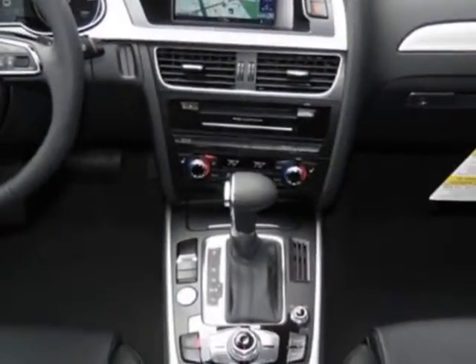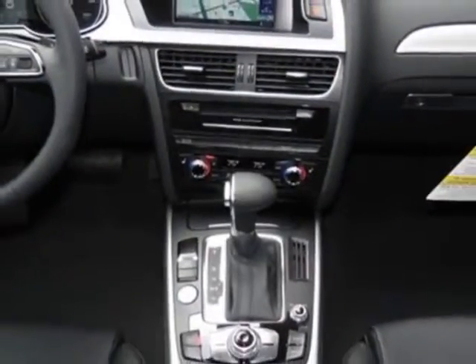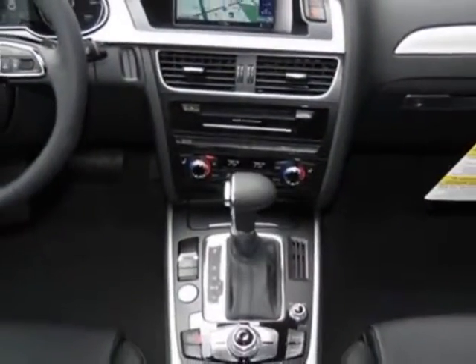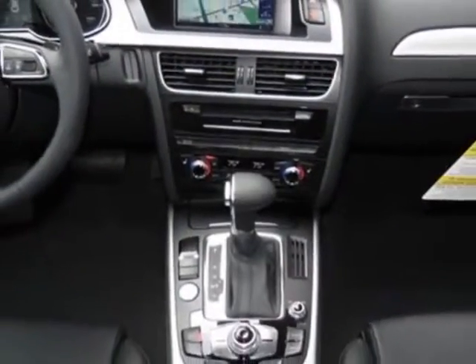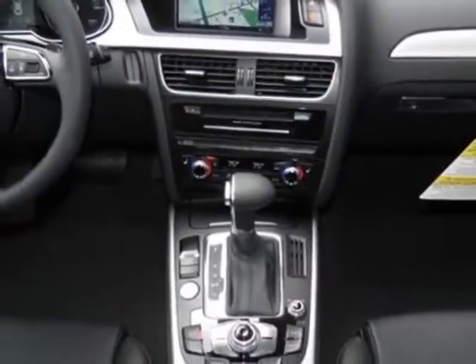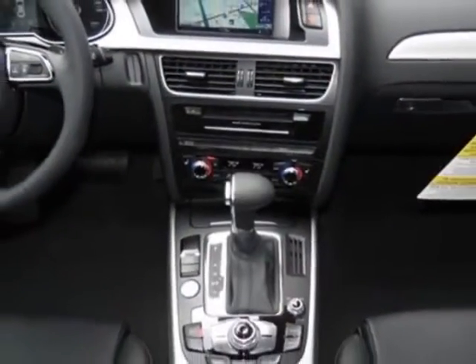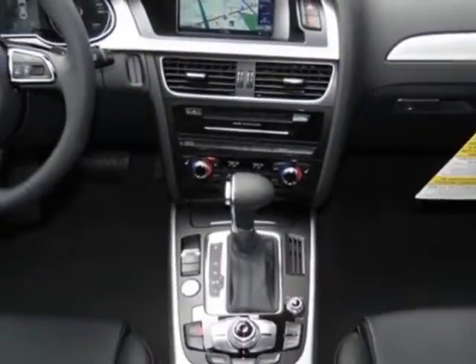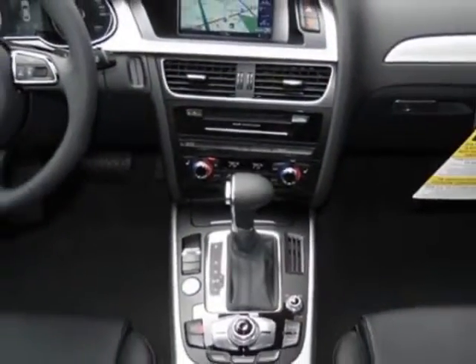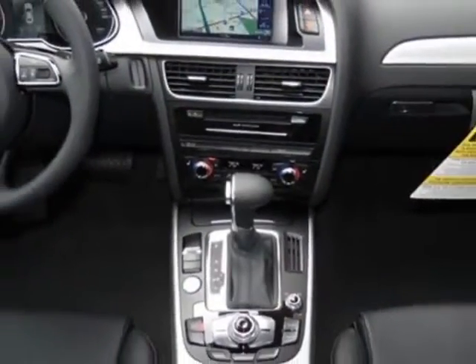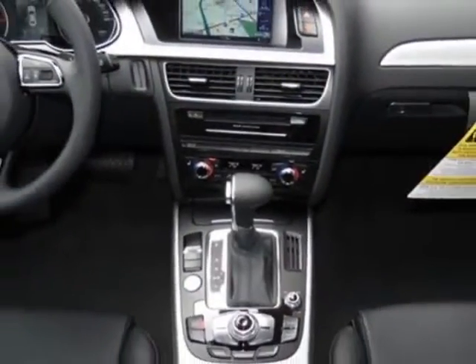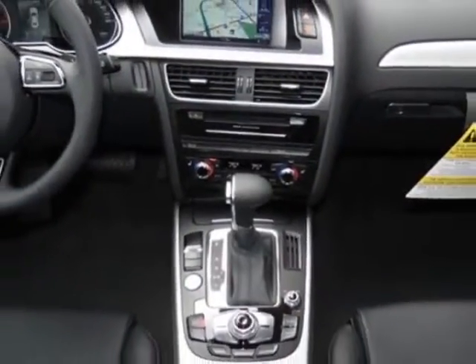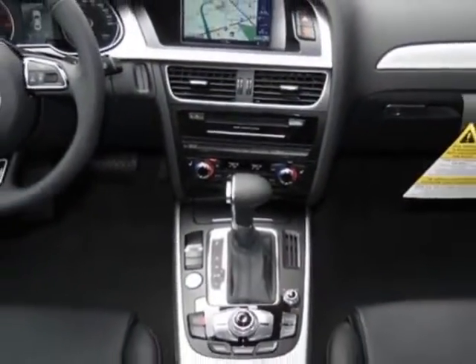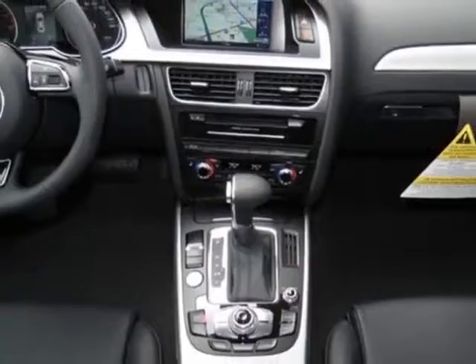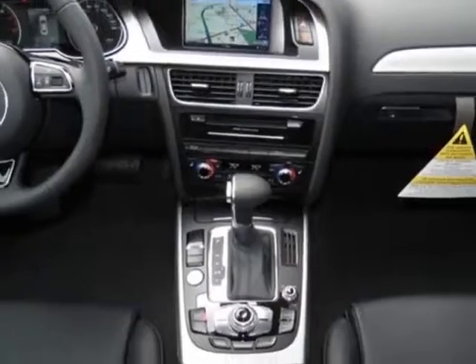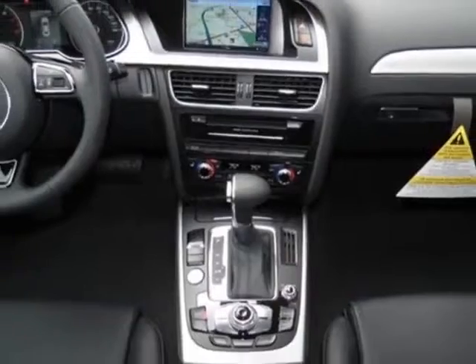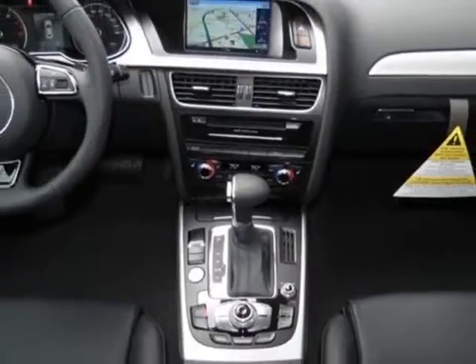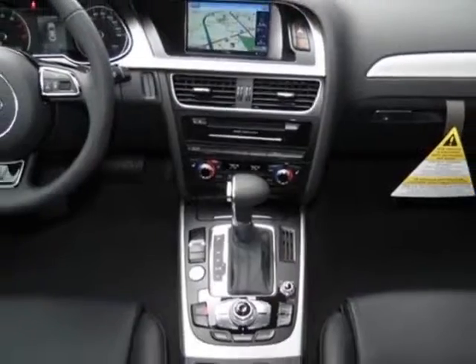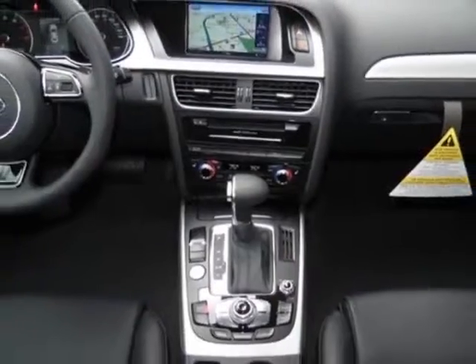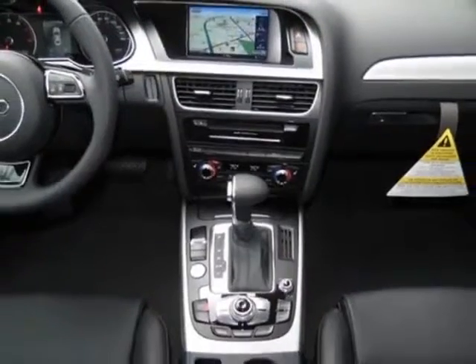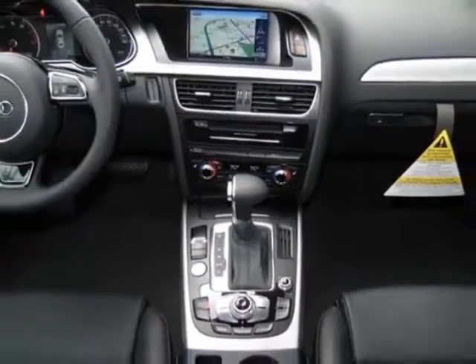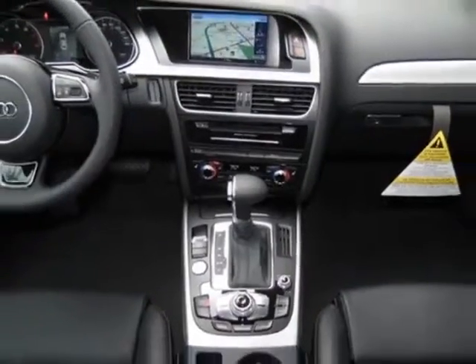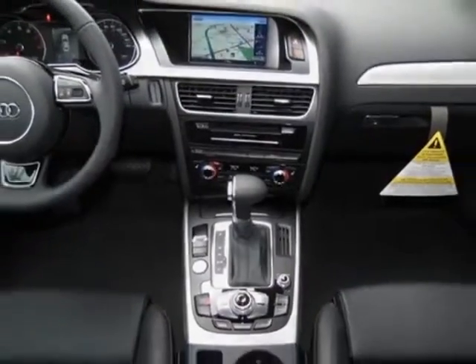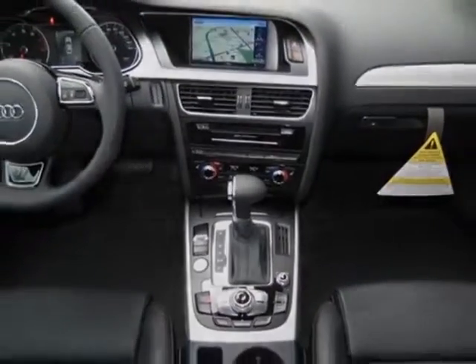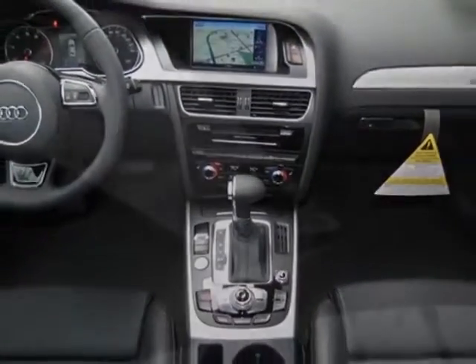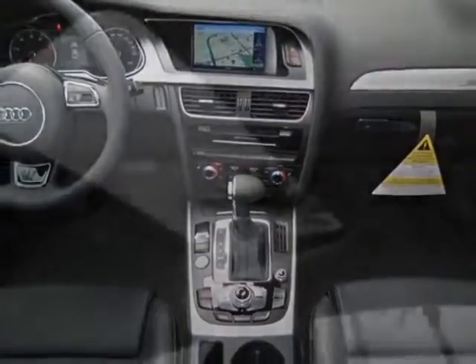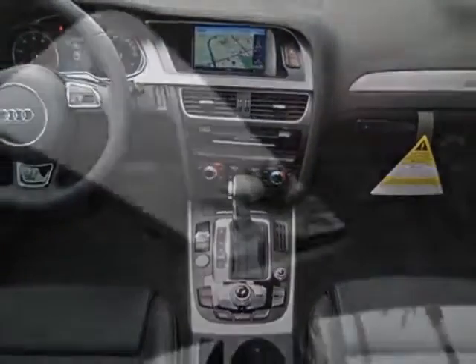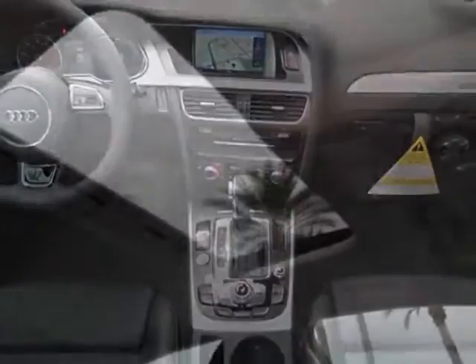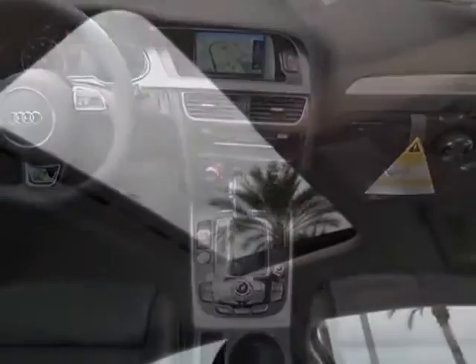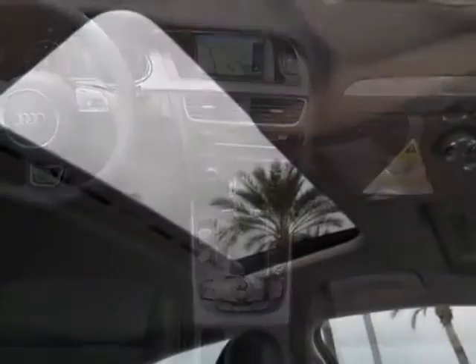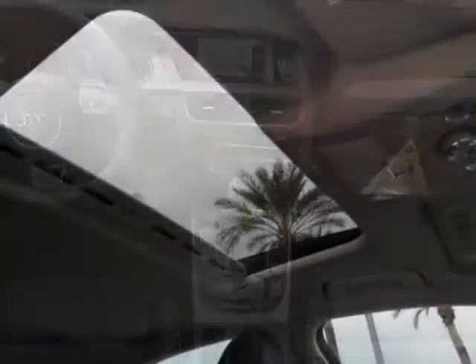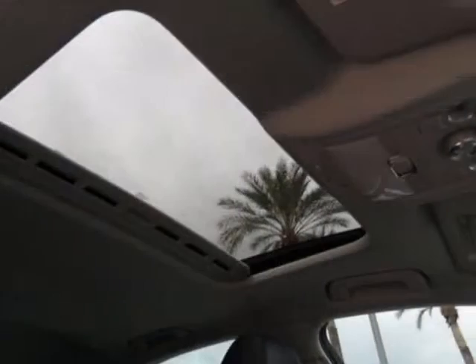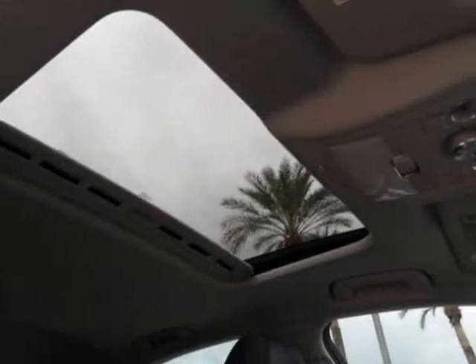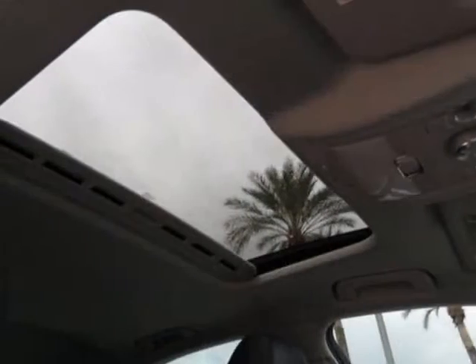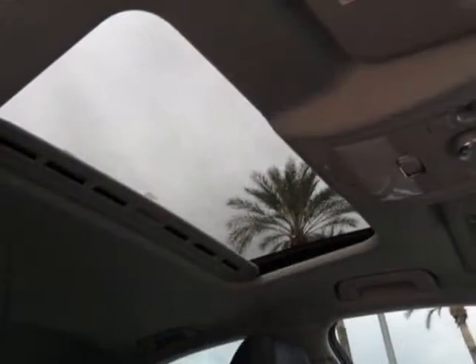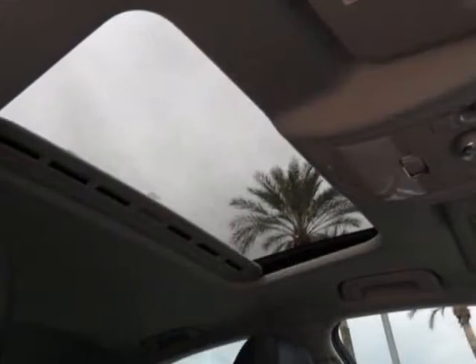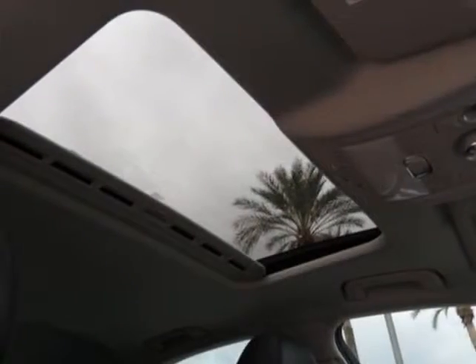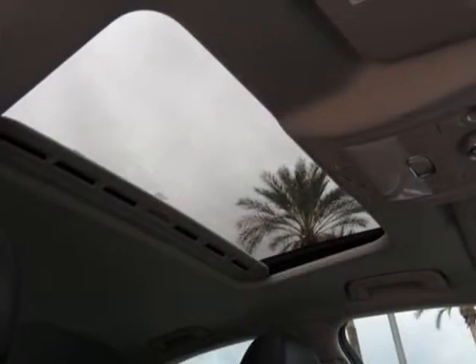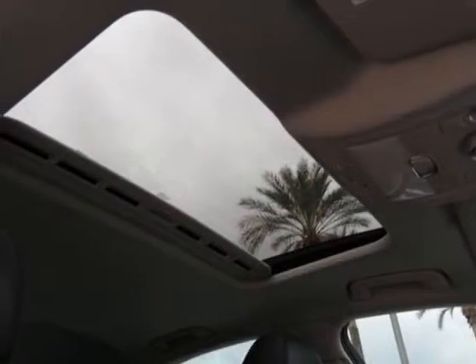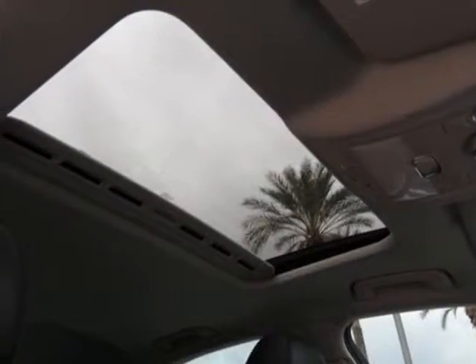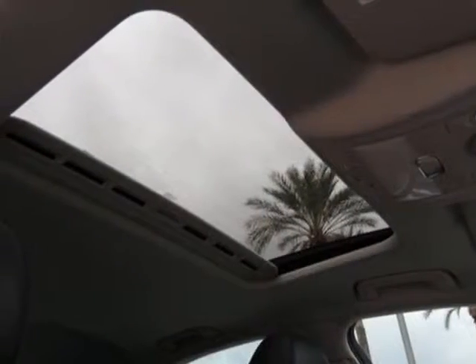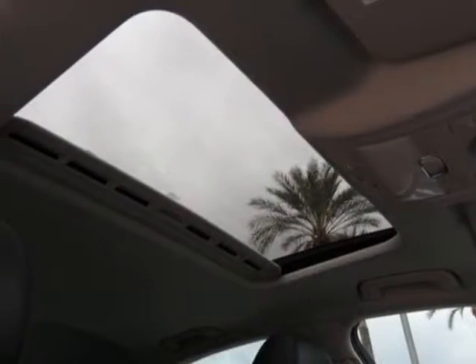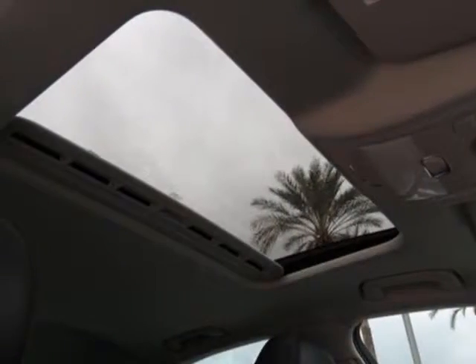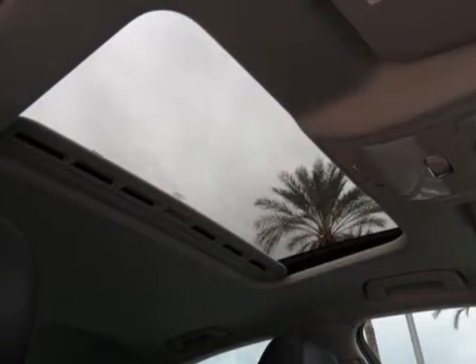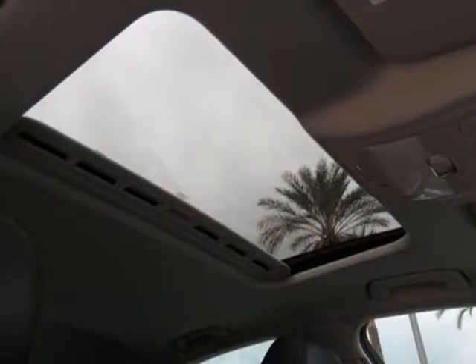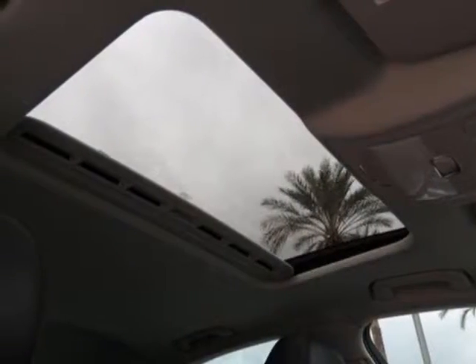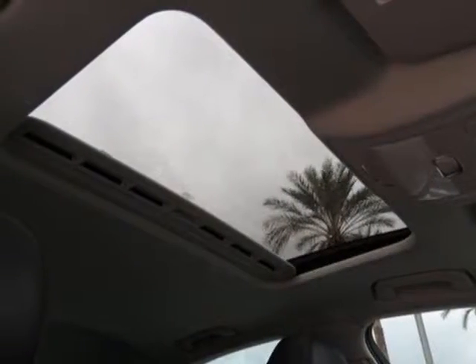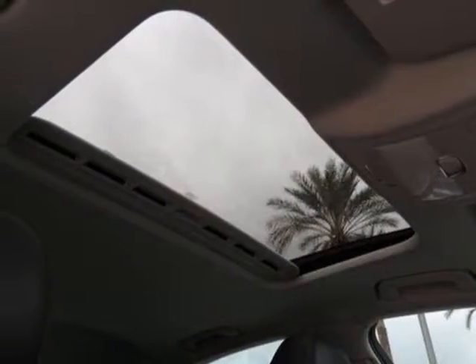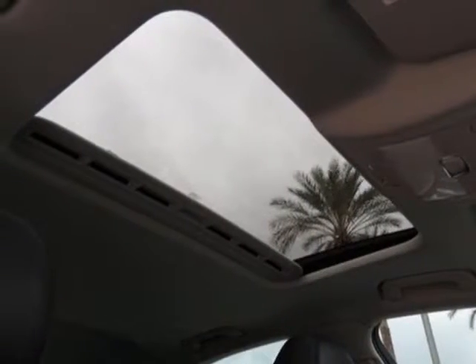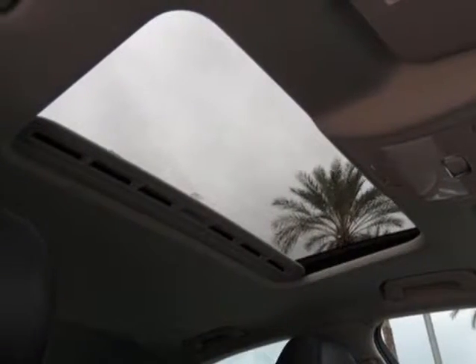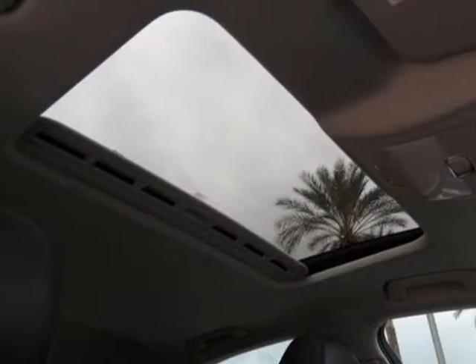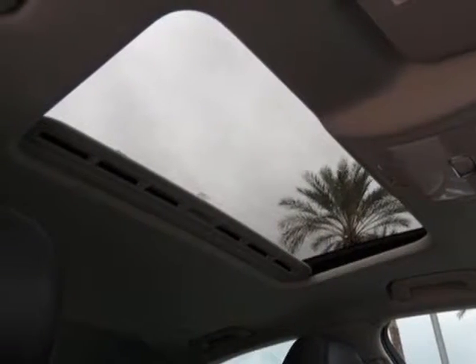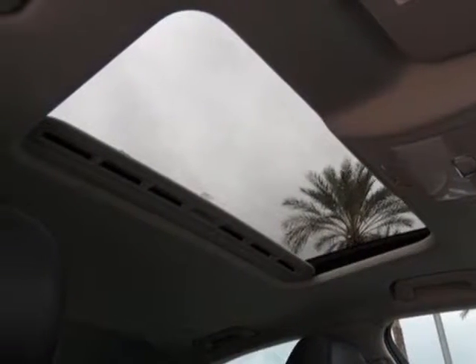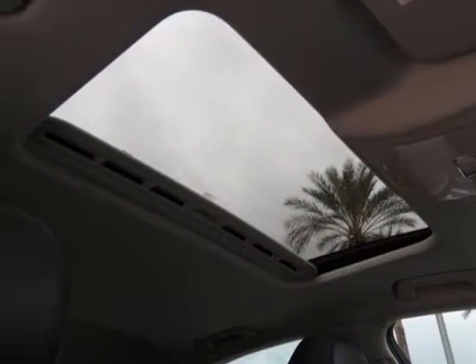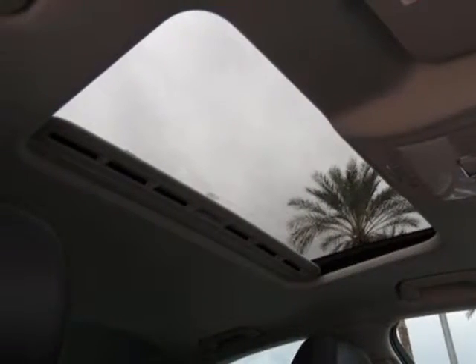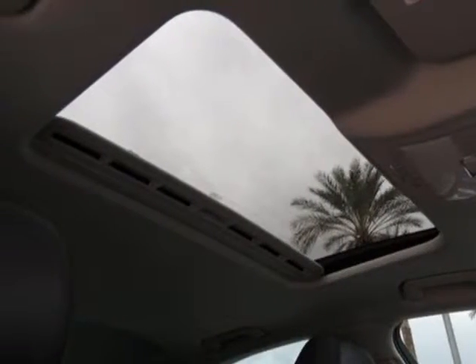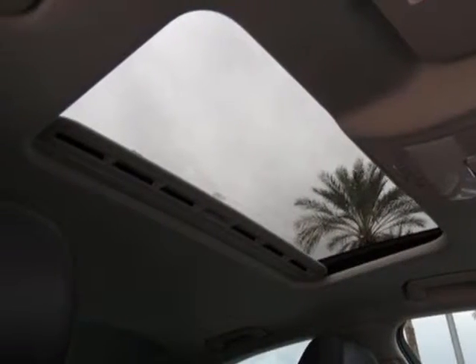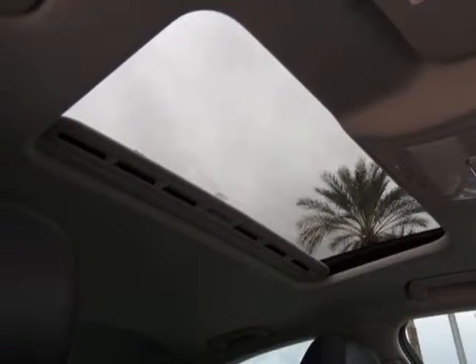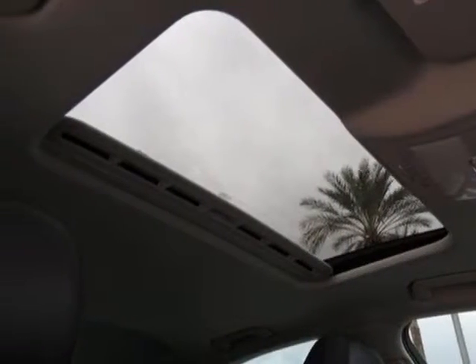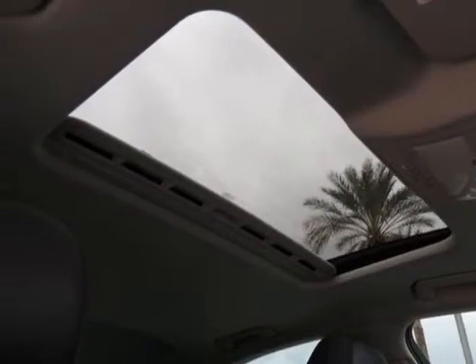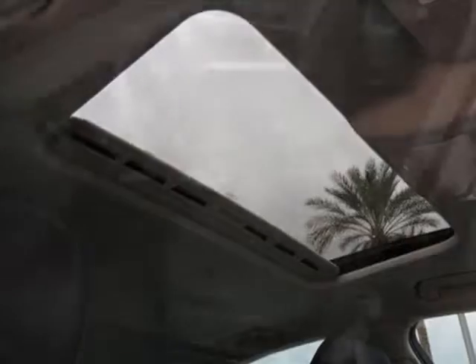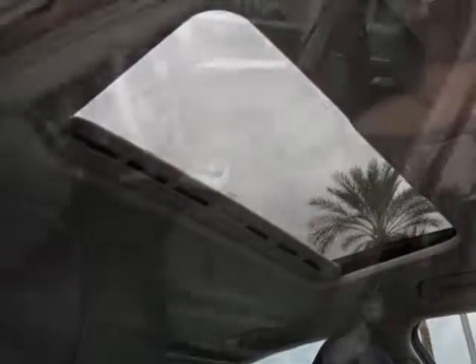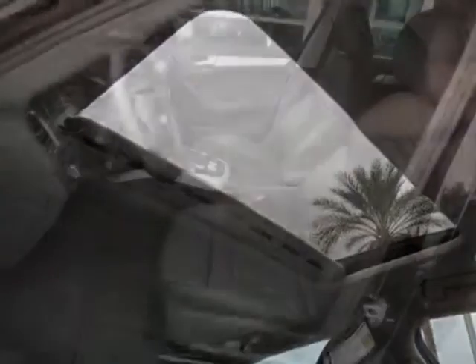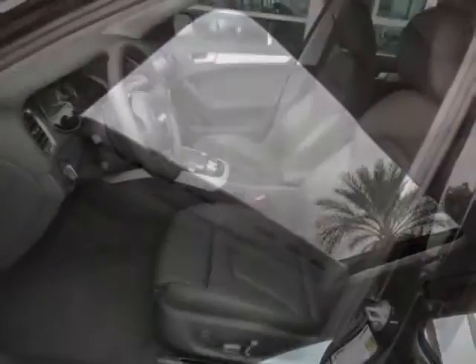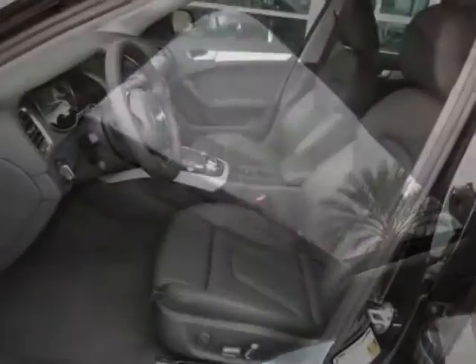This A4 boasts a 2.0 liter engine, and has an 8-speed tectonic transmission.